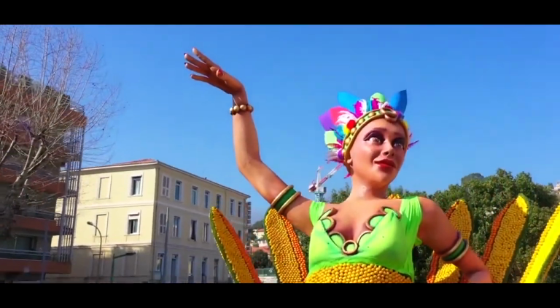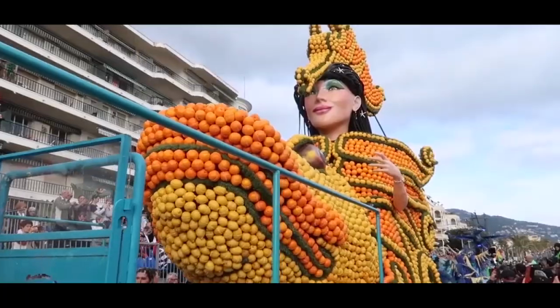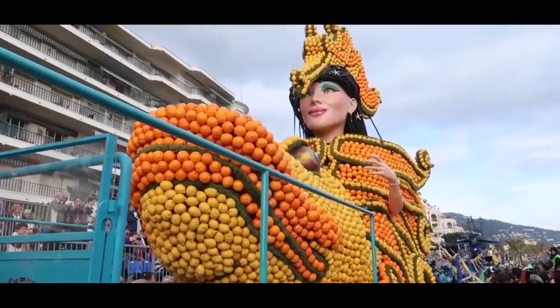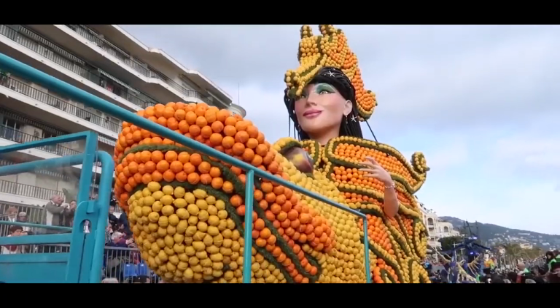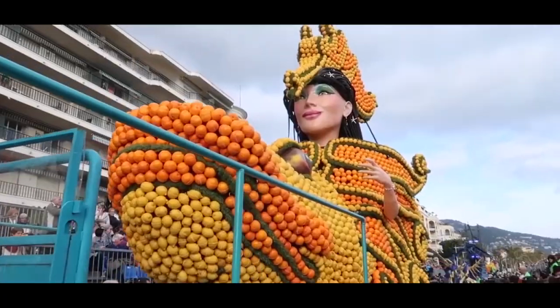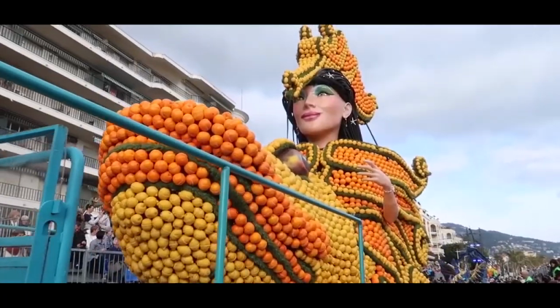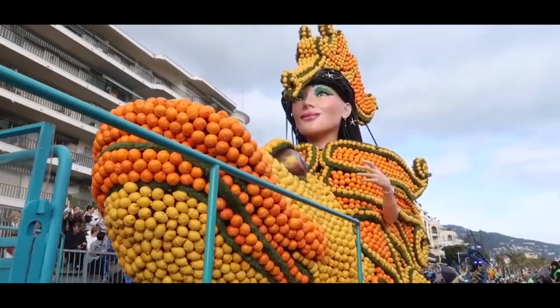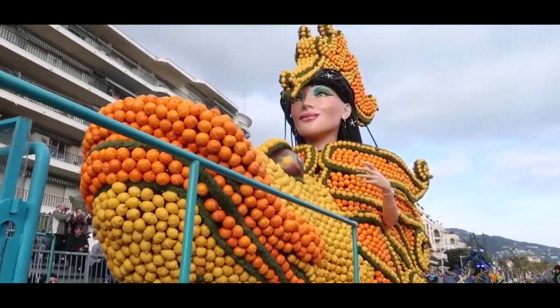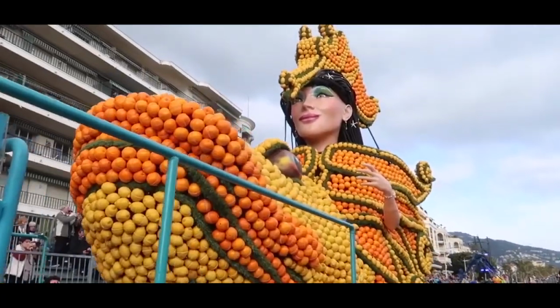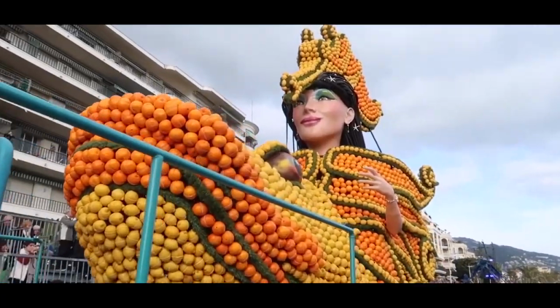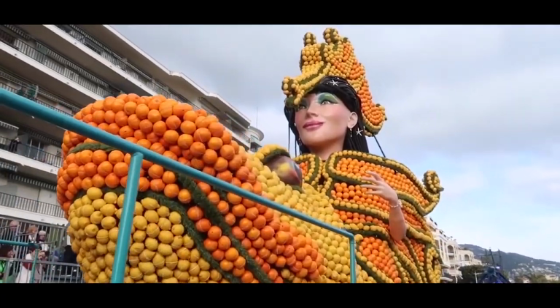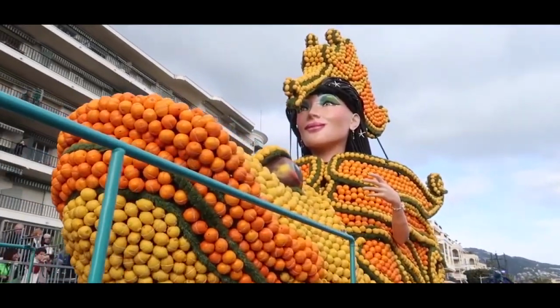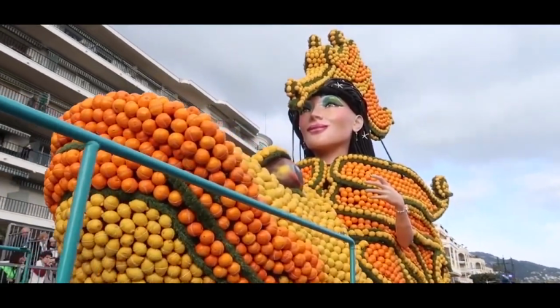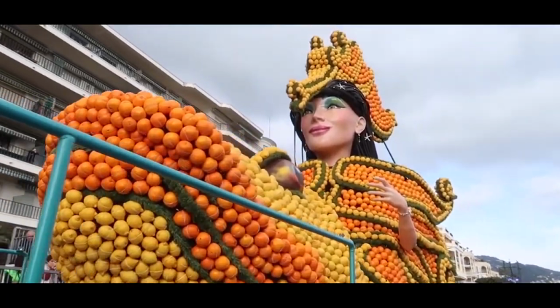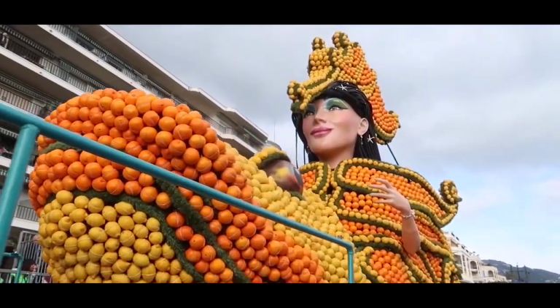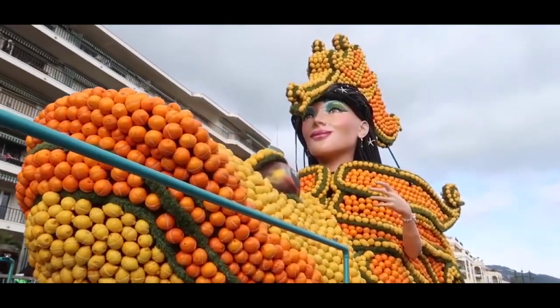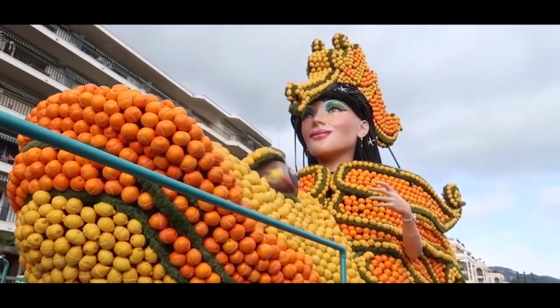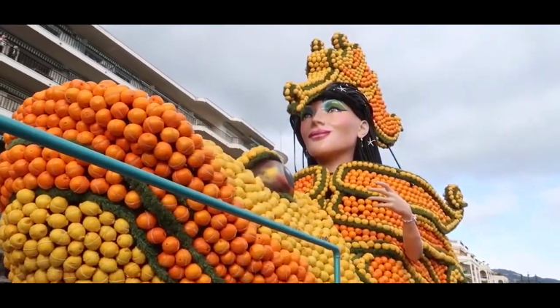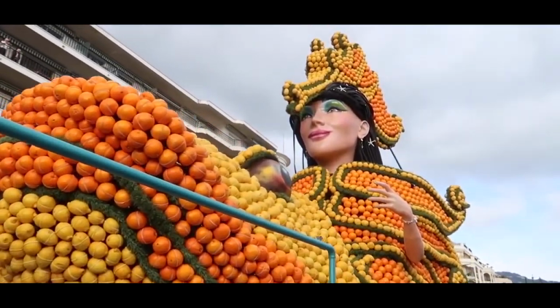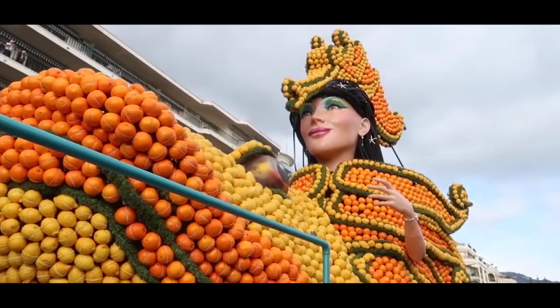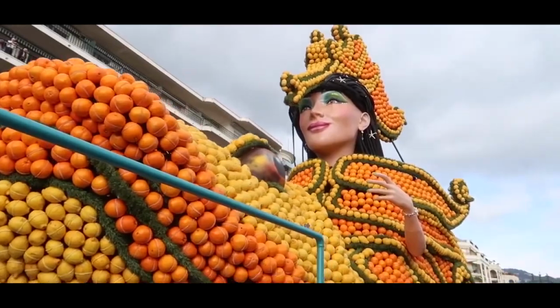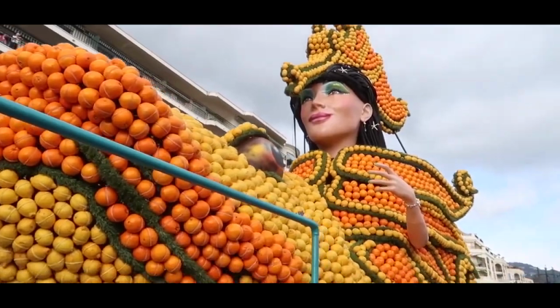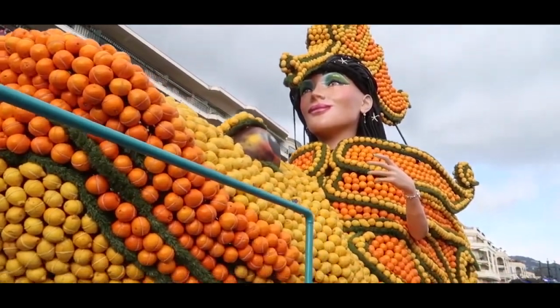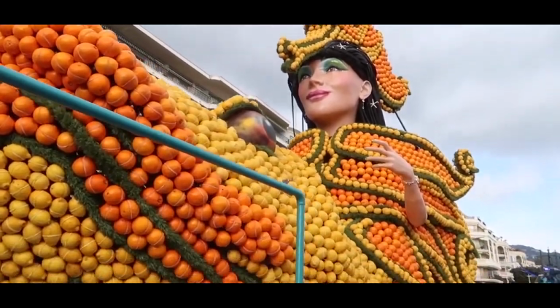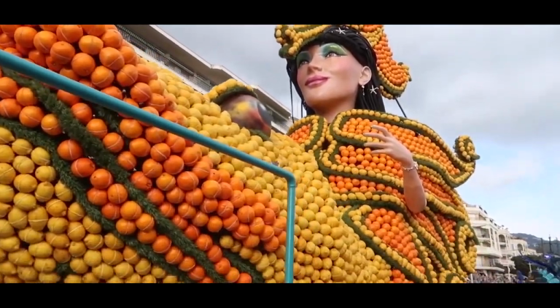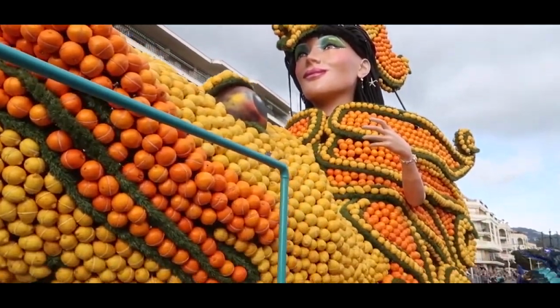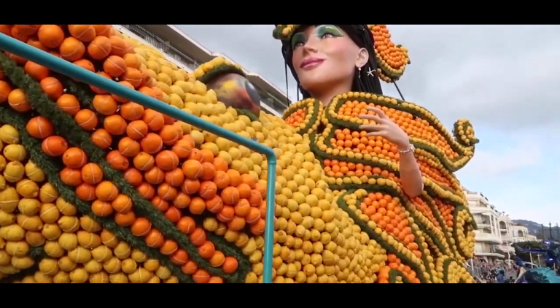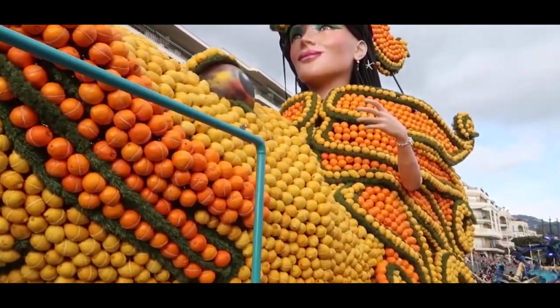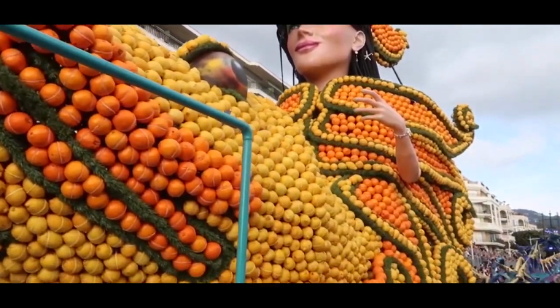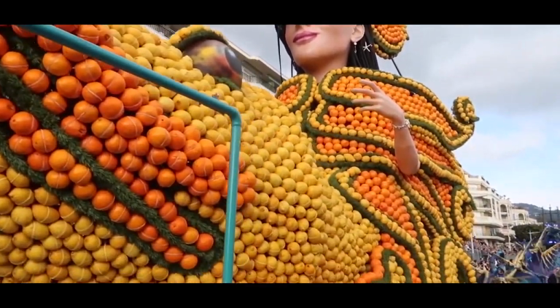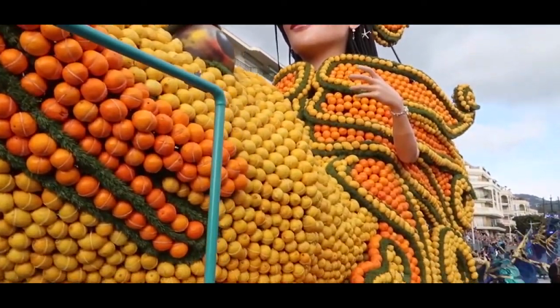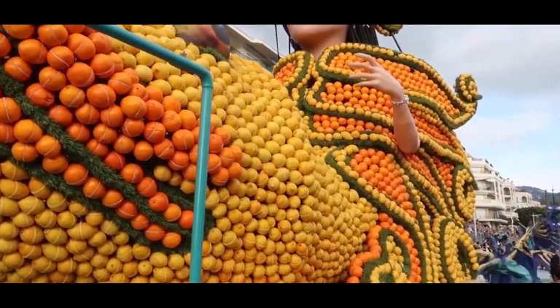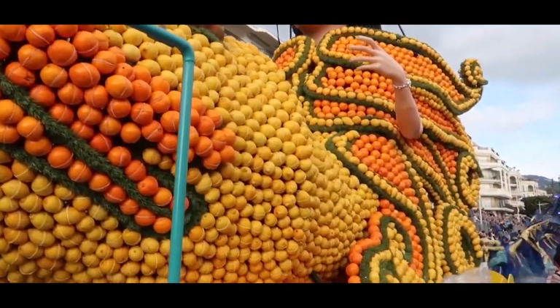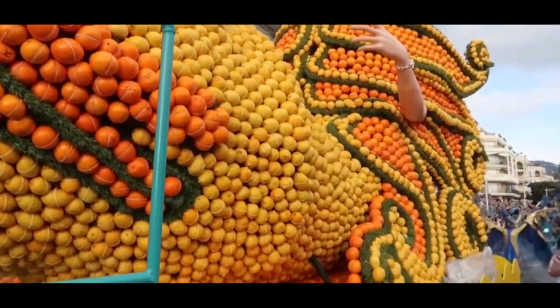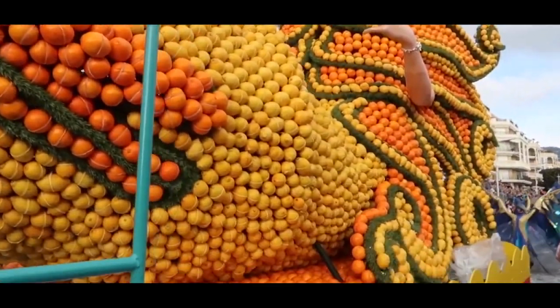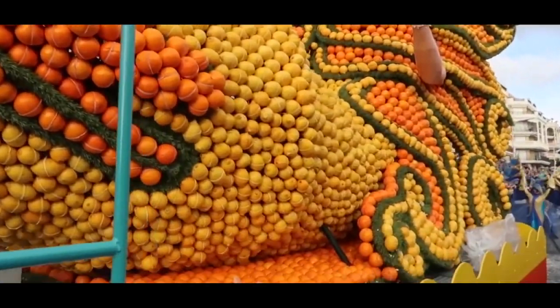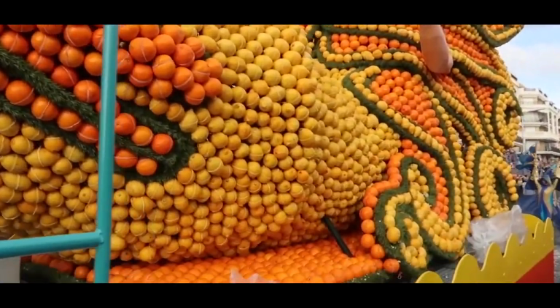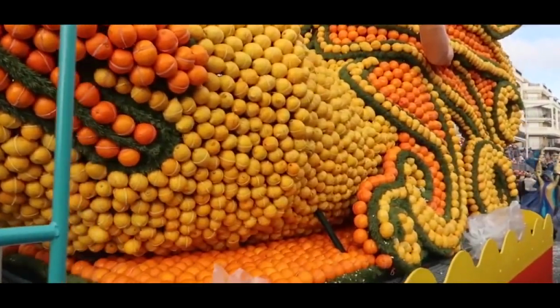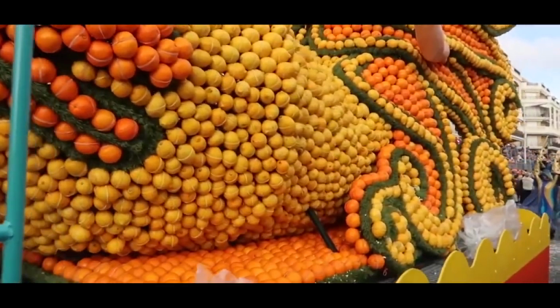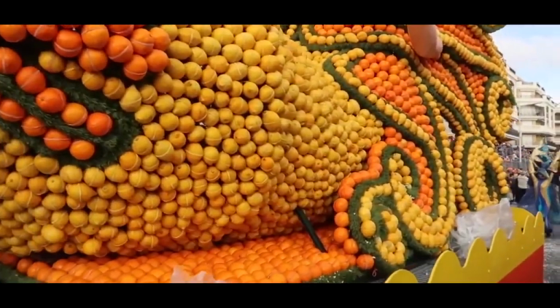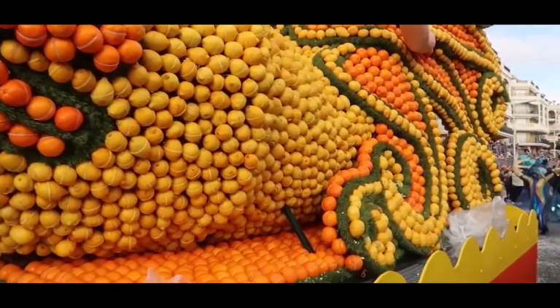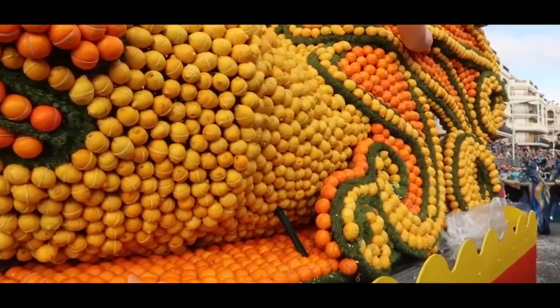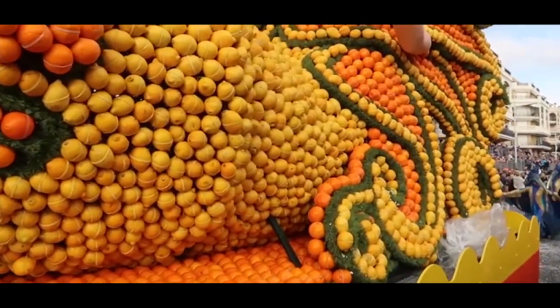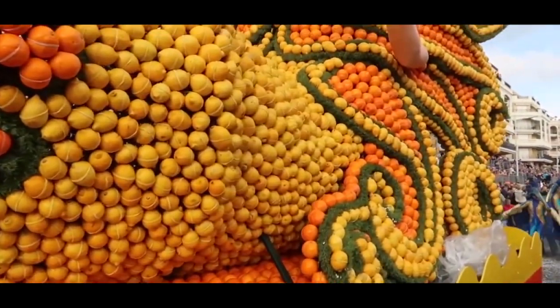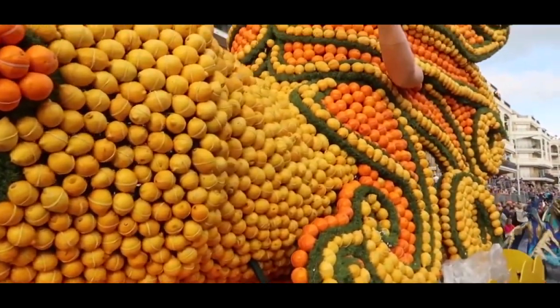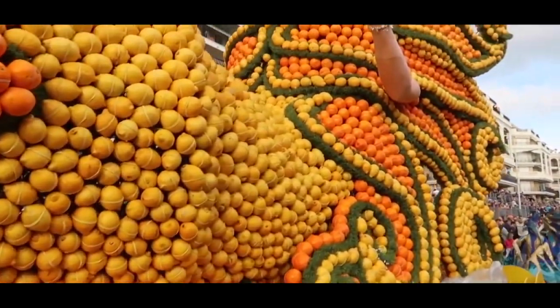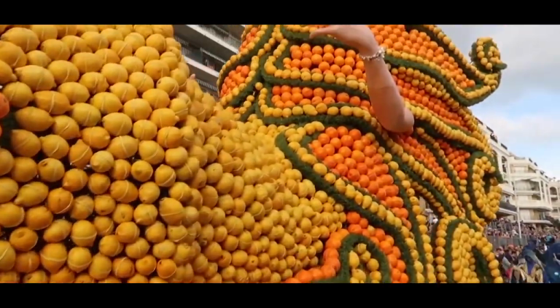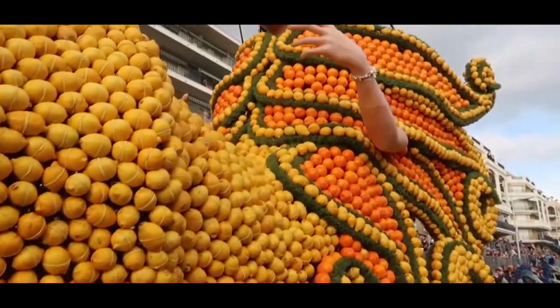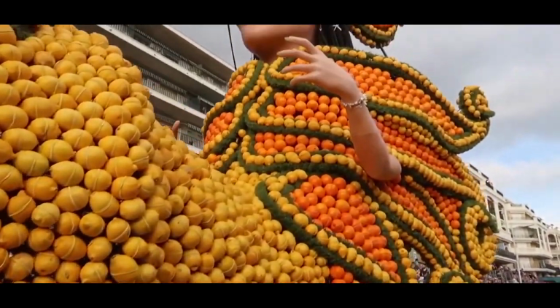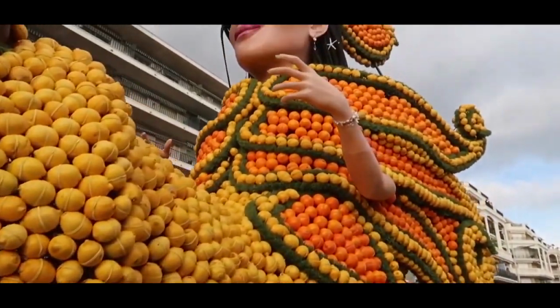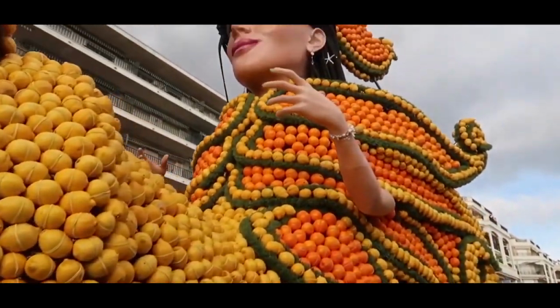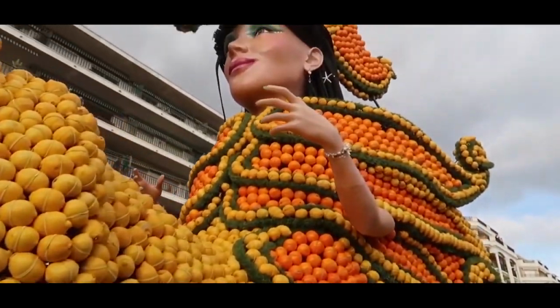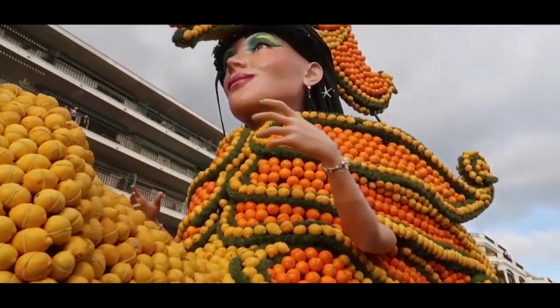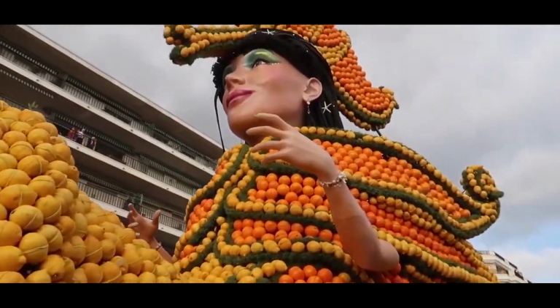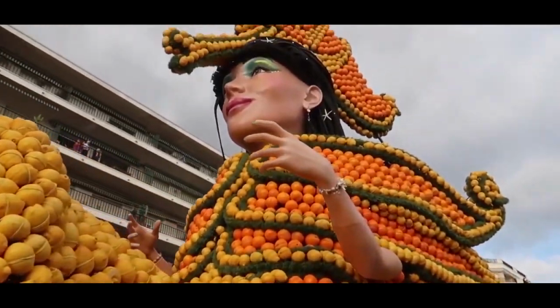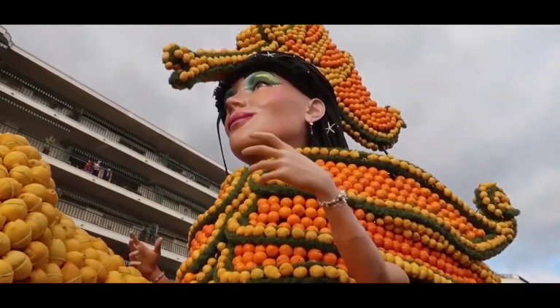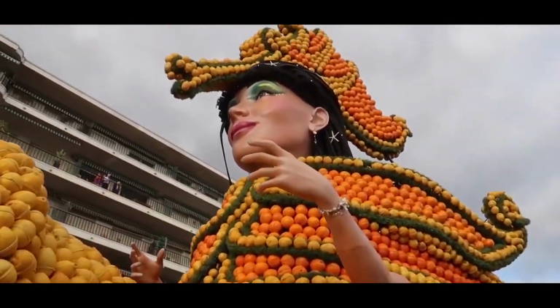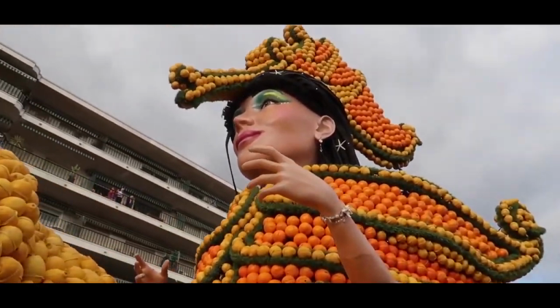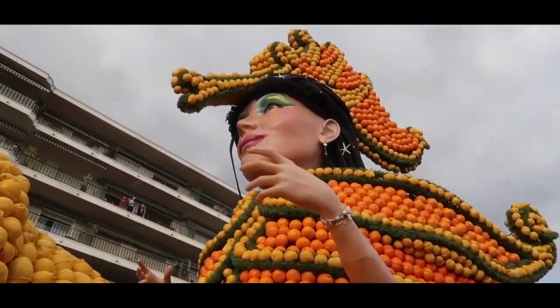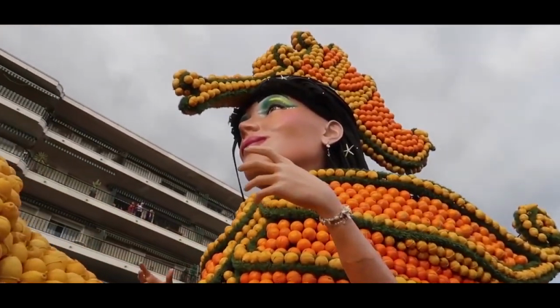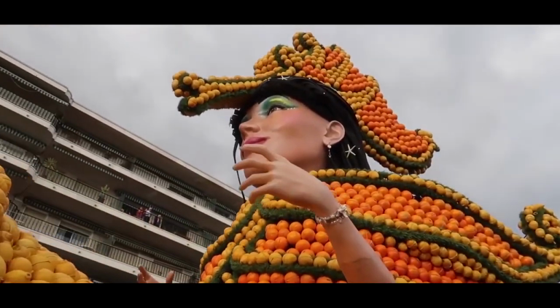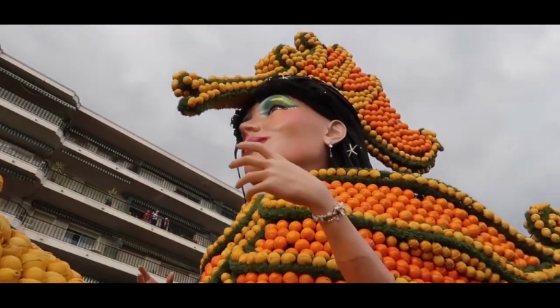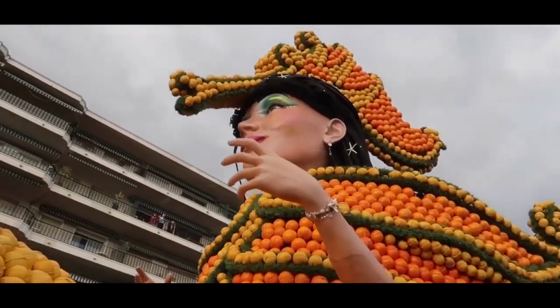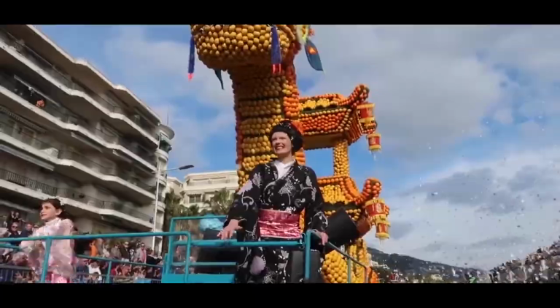On Sundays, floats carrying the citrus statues go through the town in the parade of golden fruit.